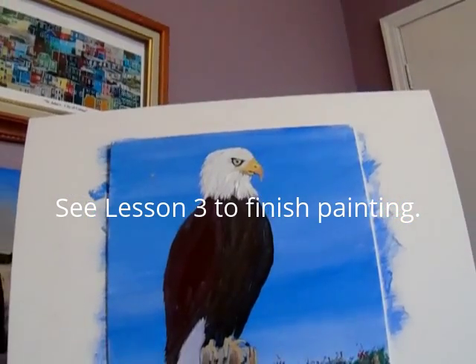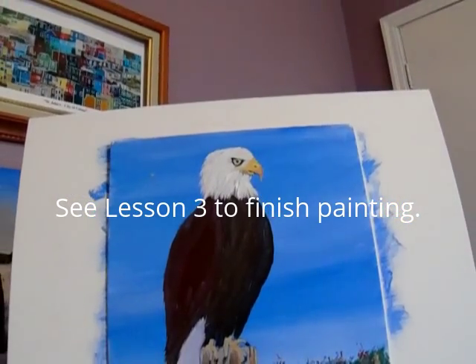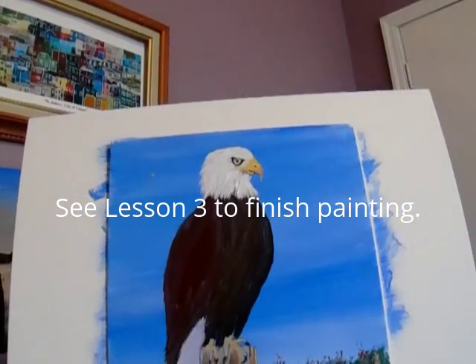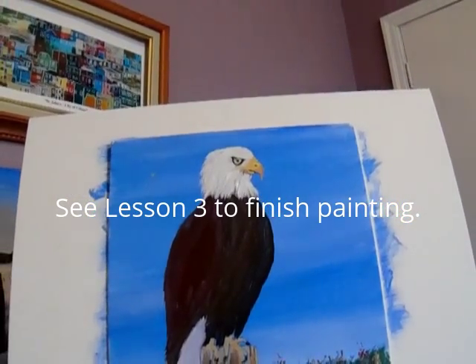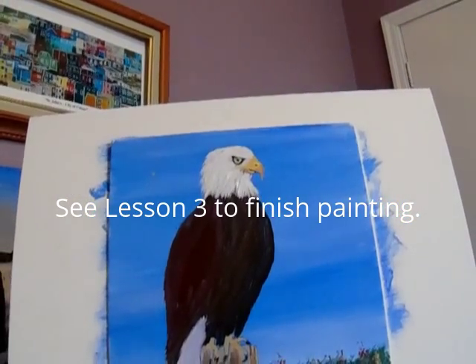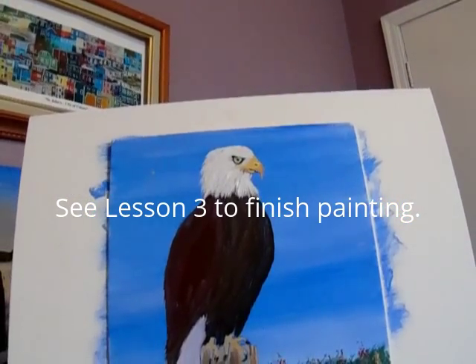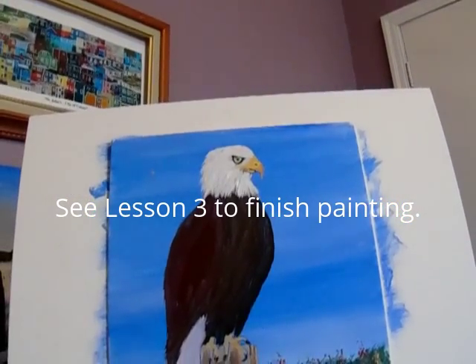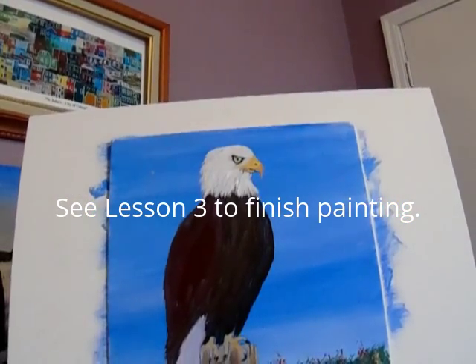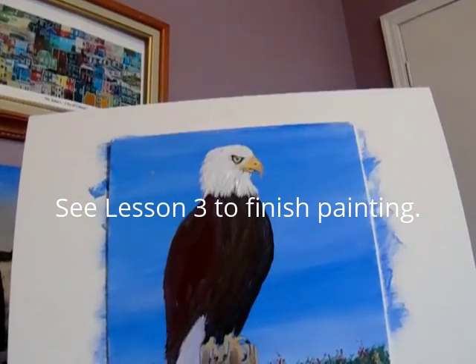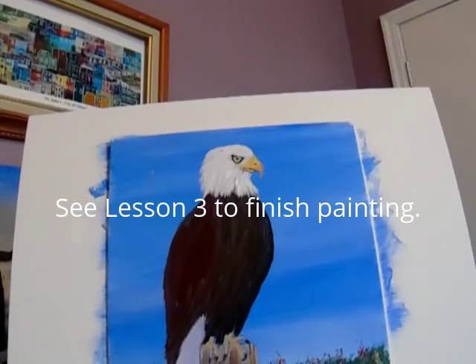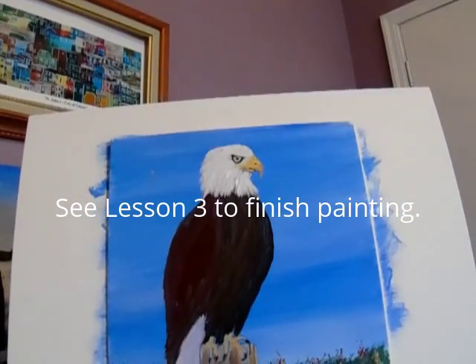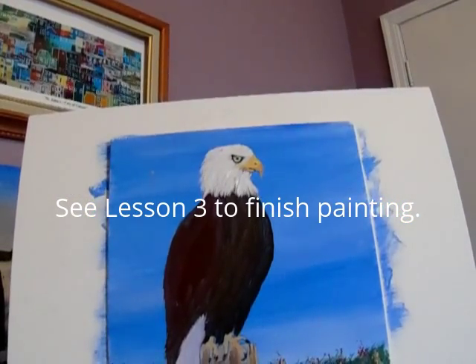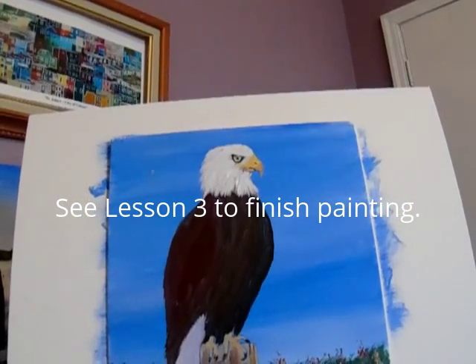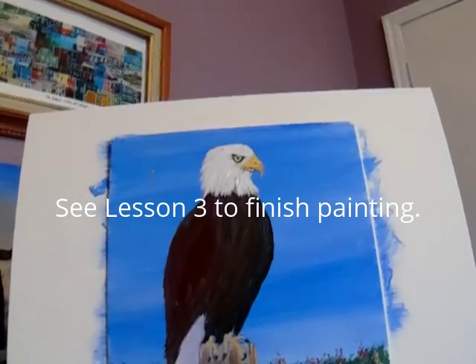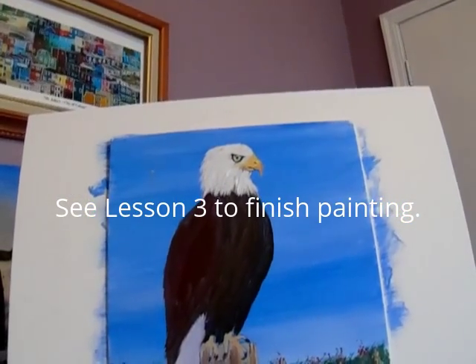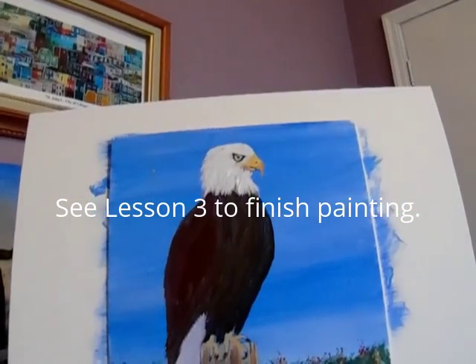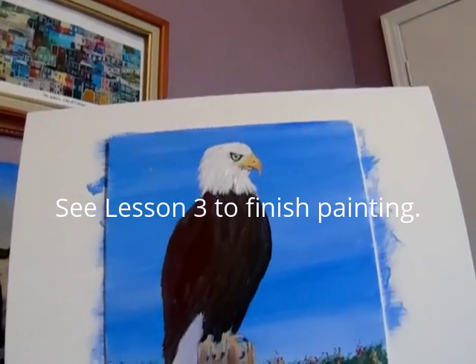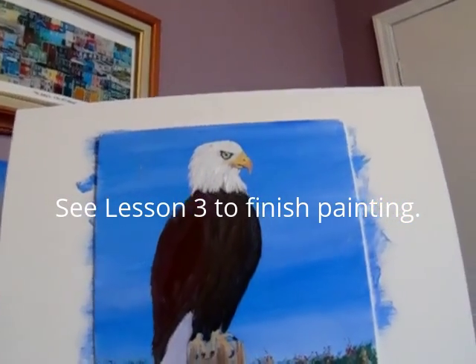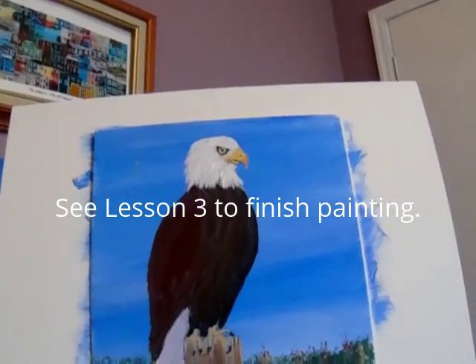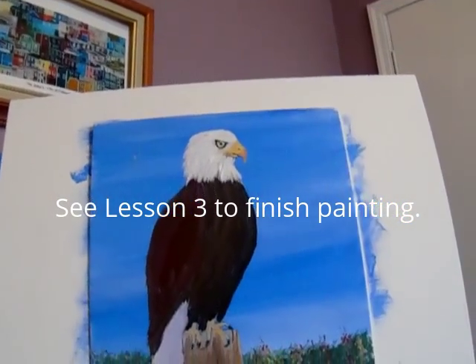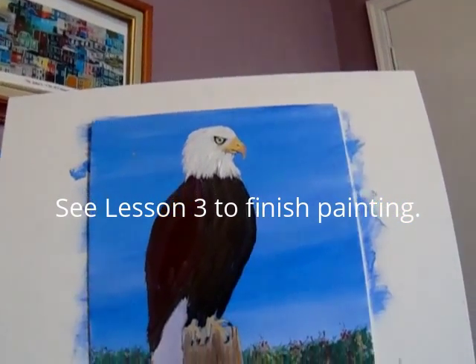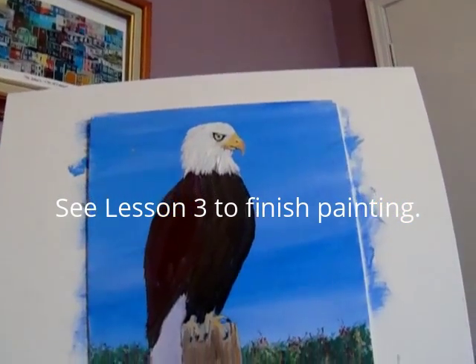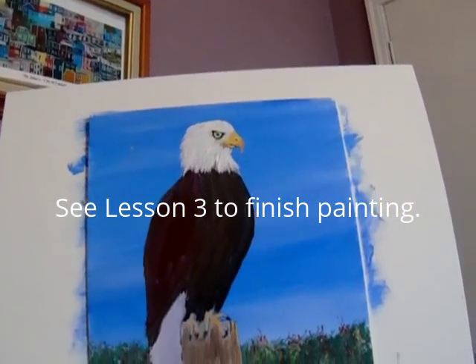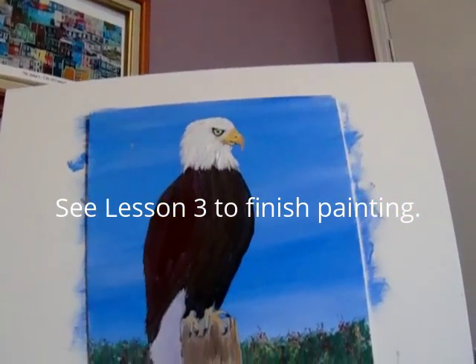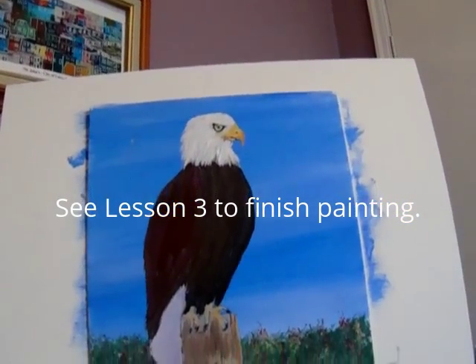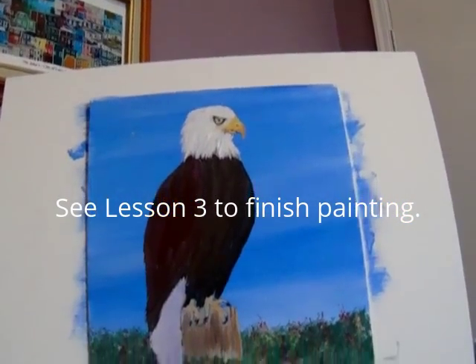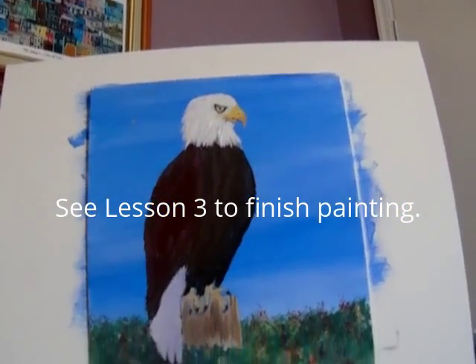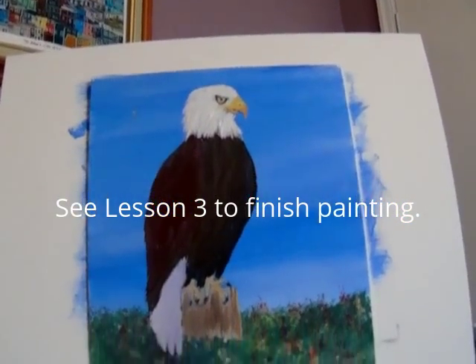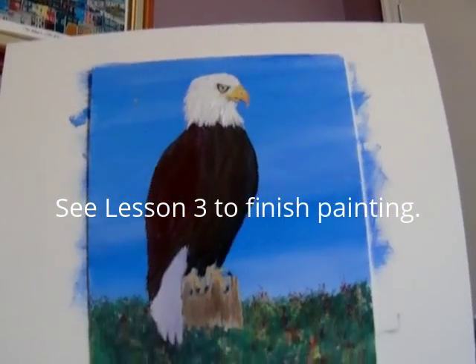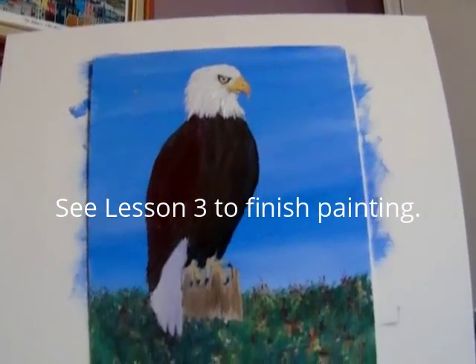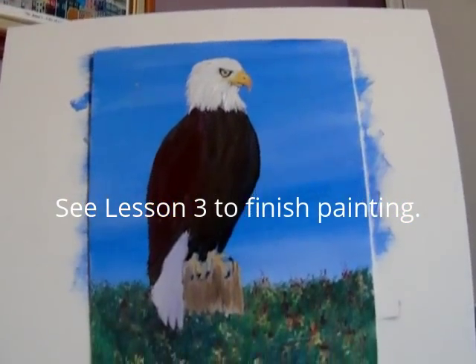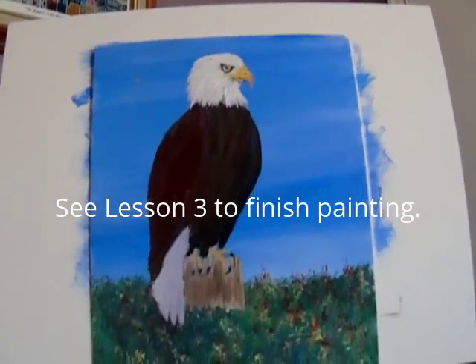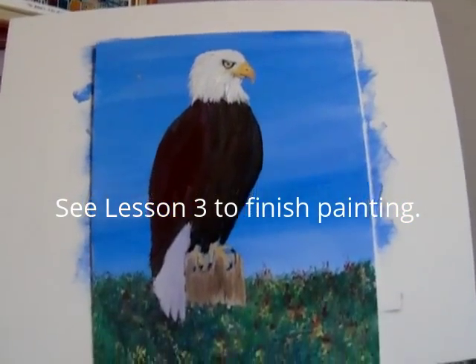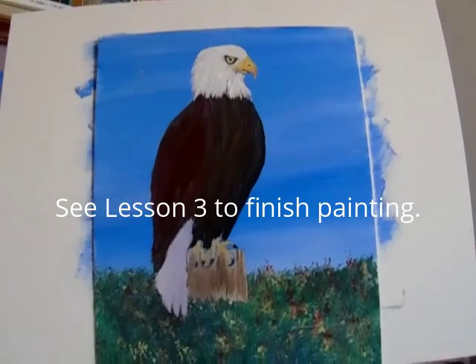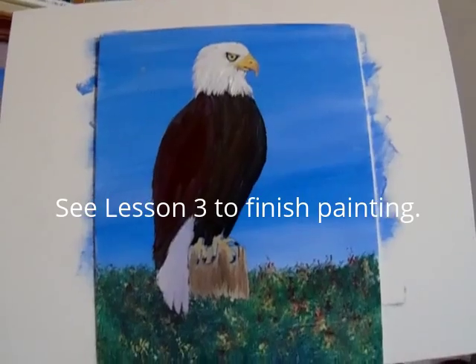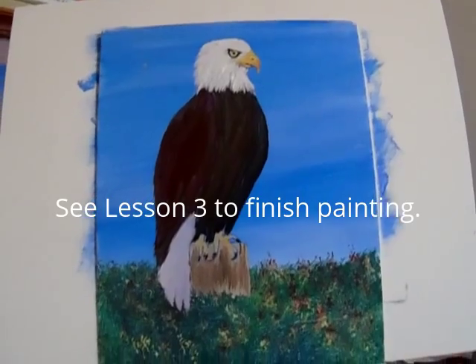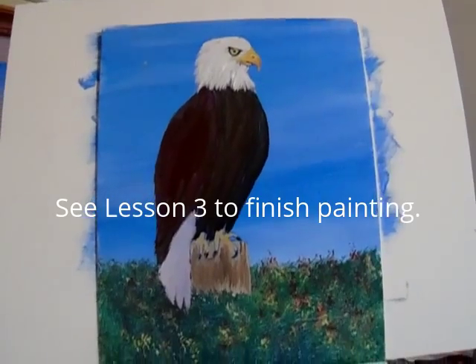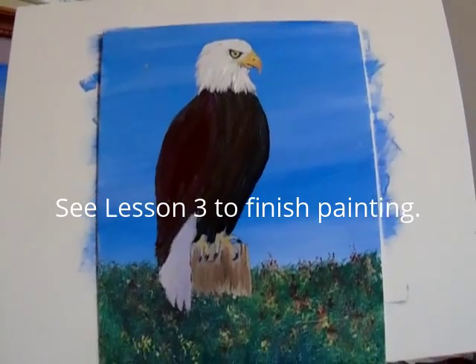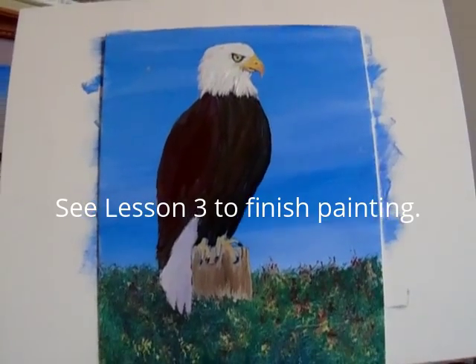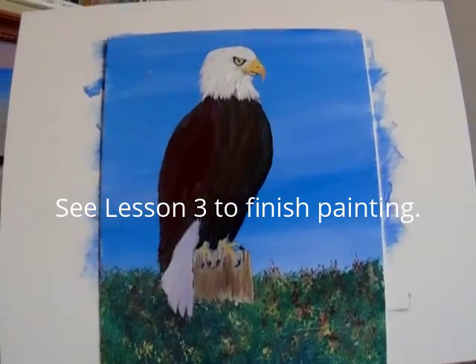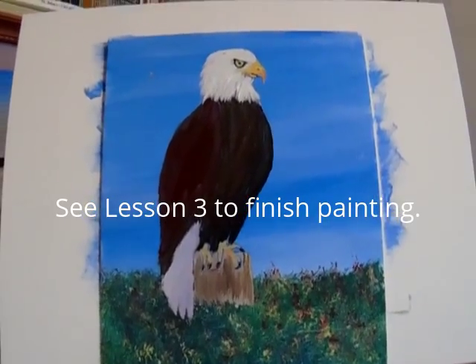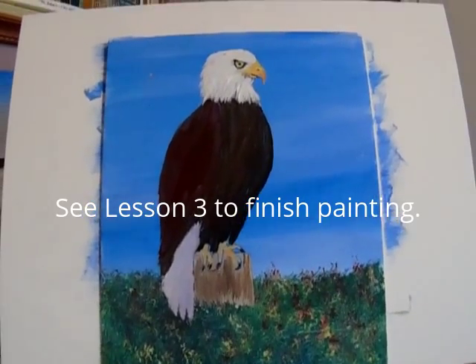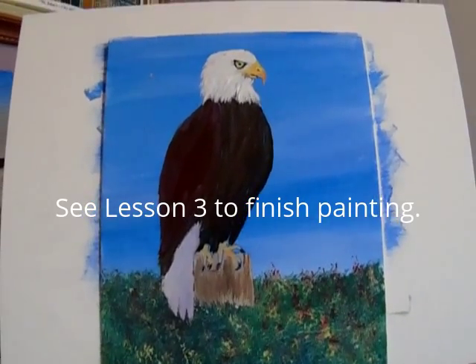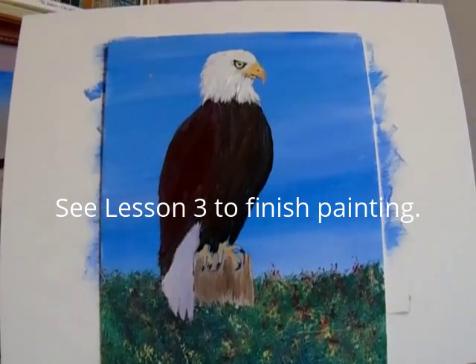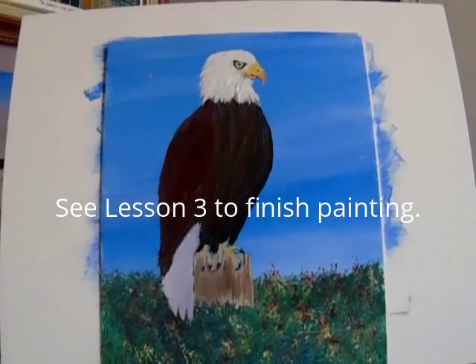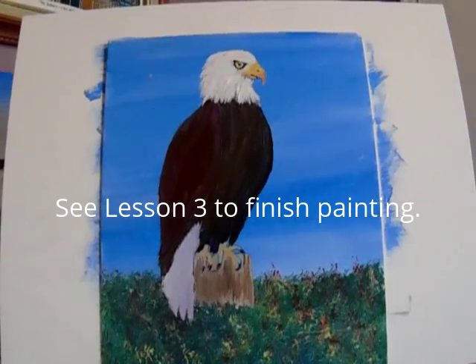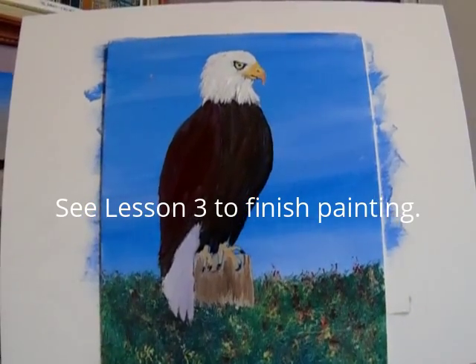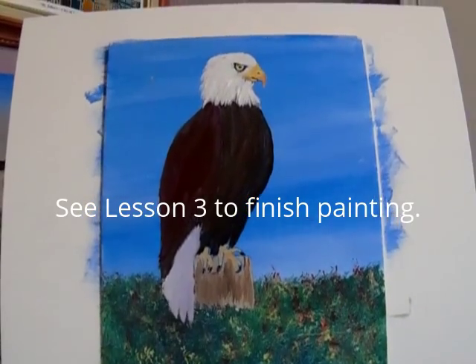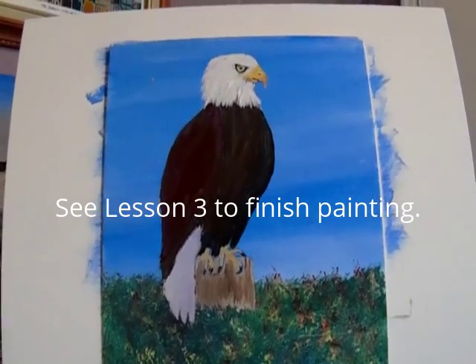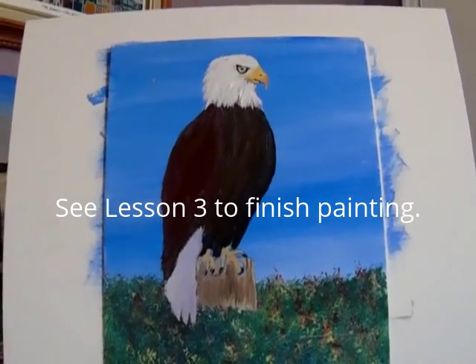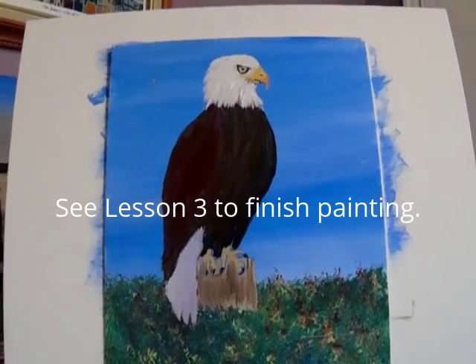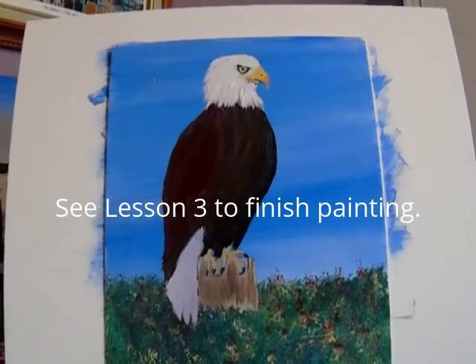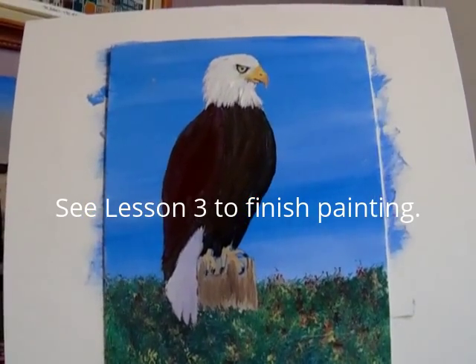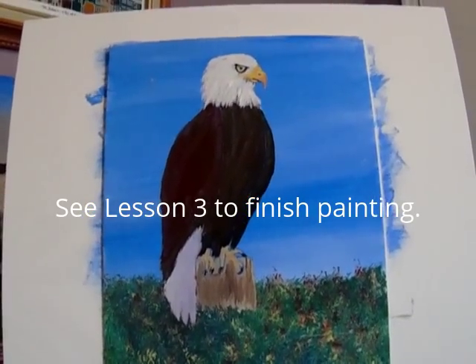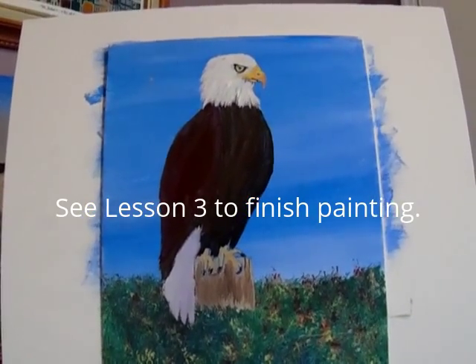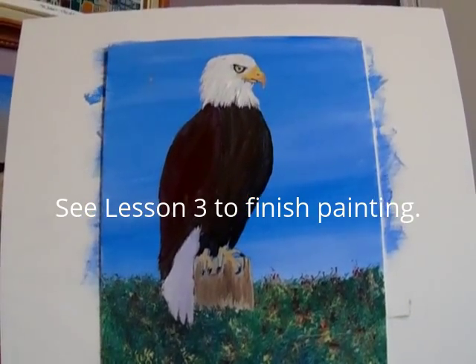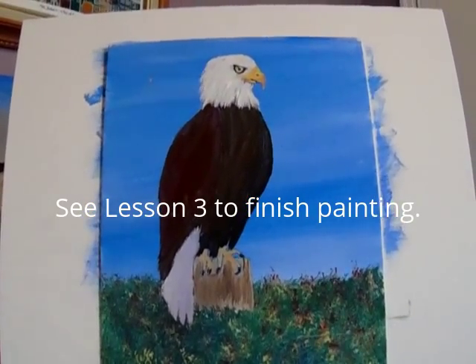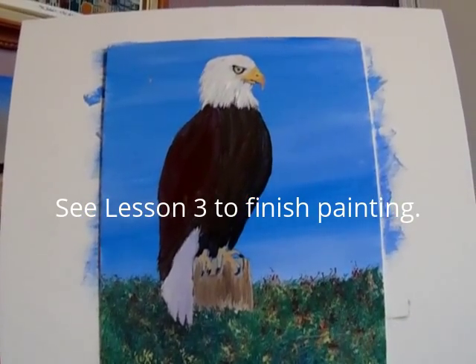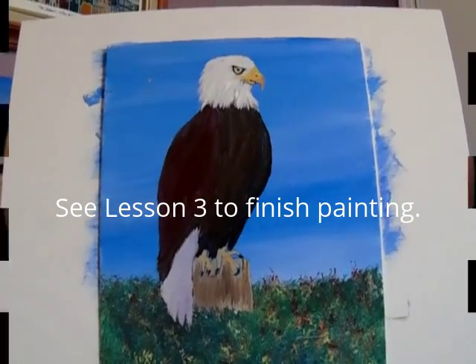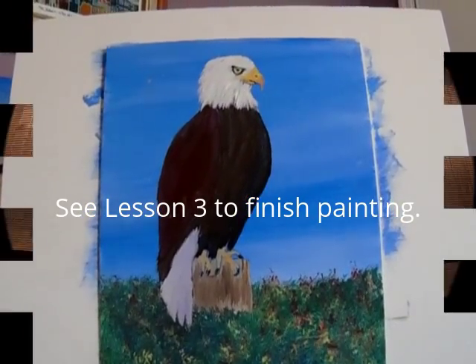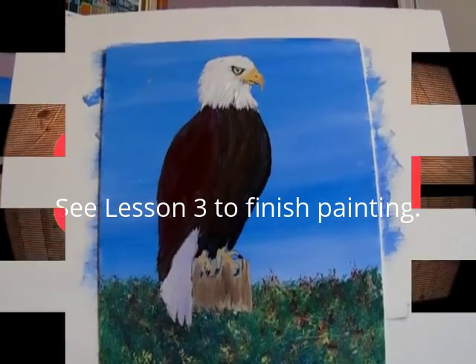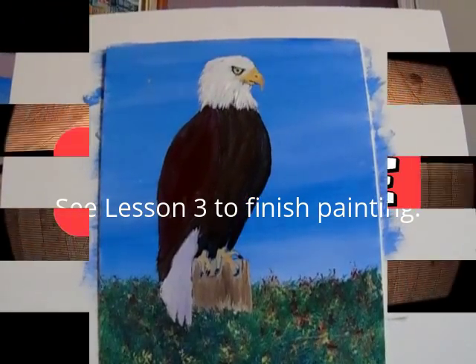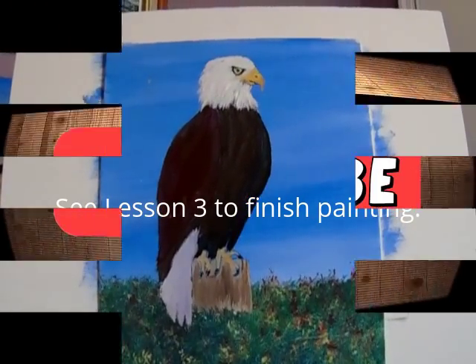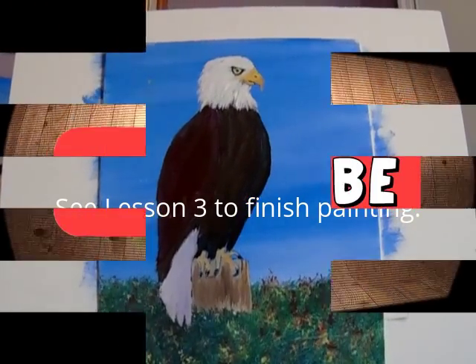Now we'll start the feathers on the body.